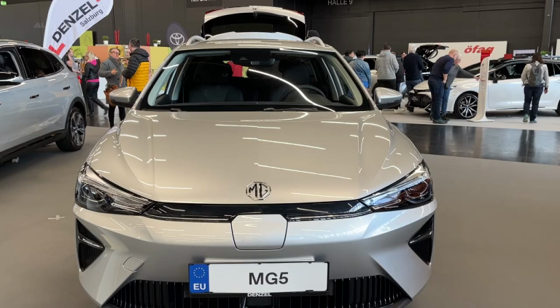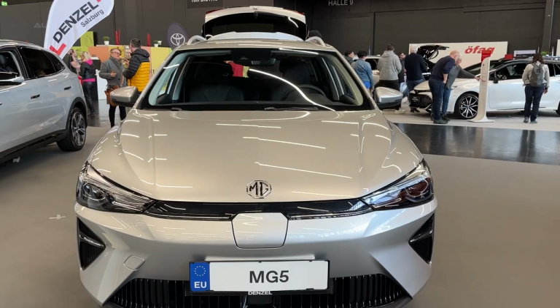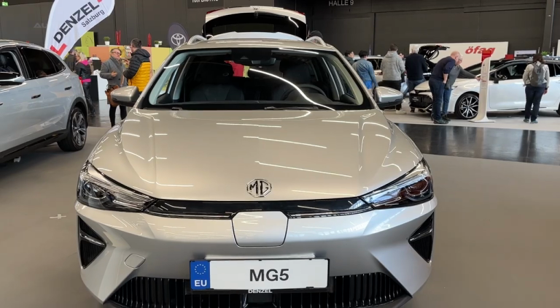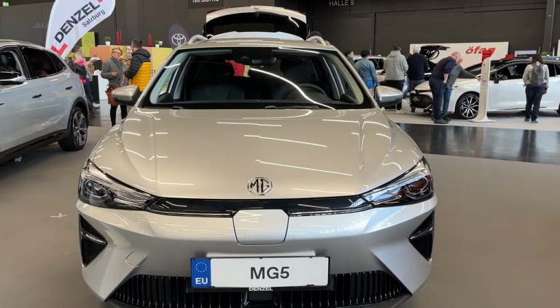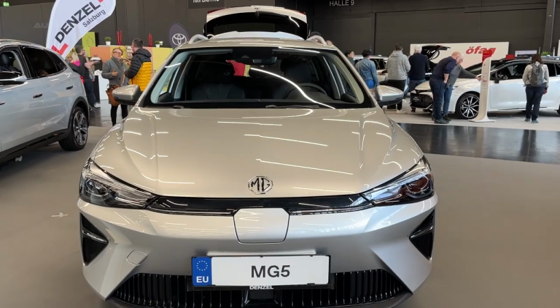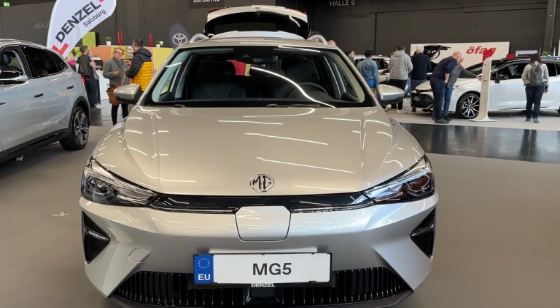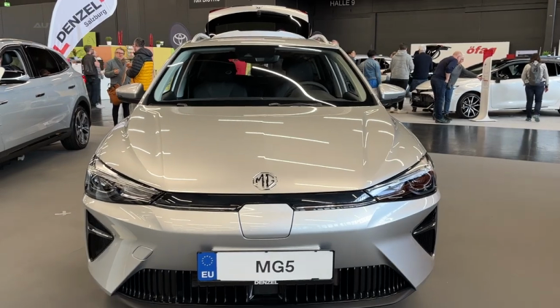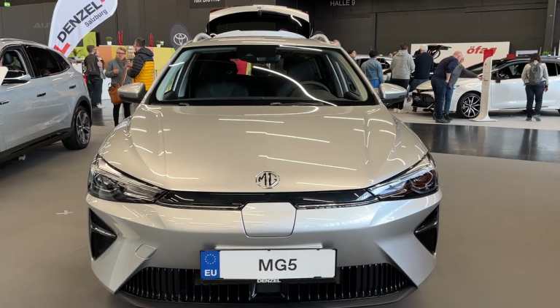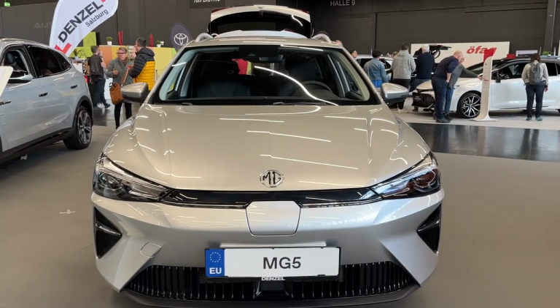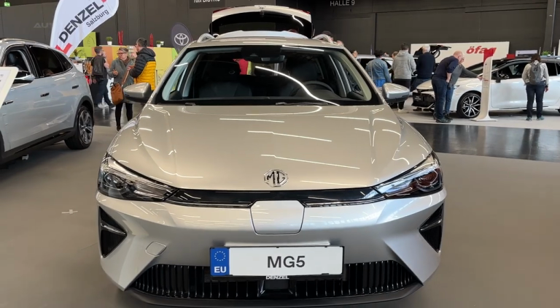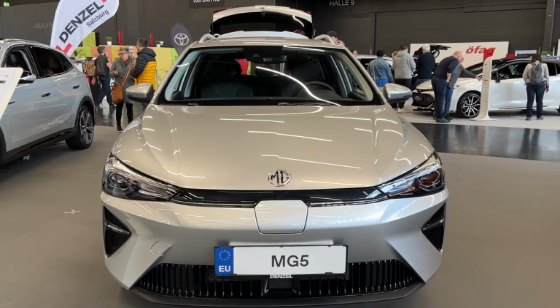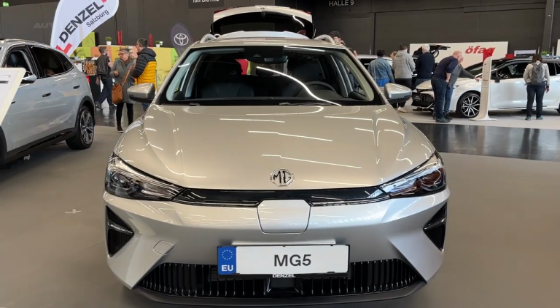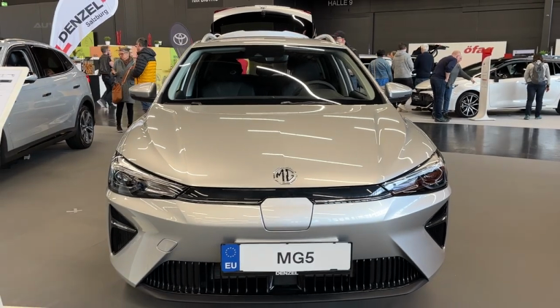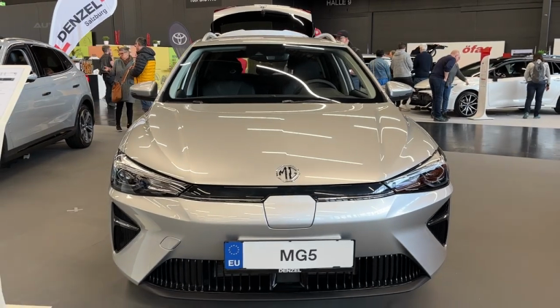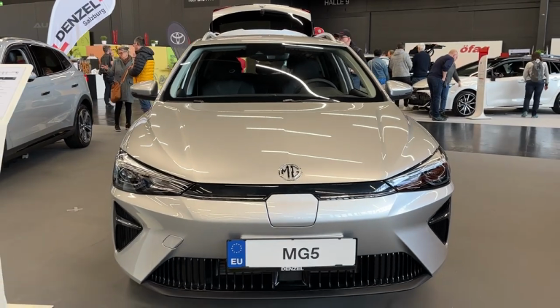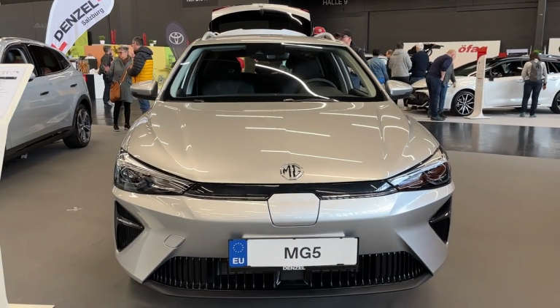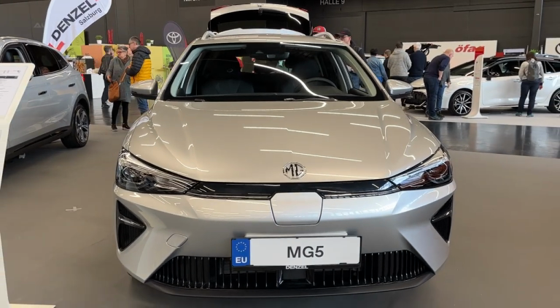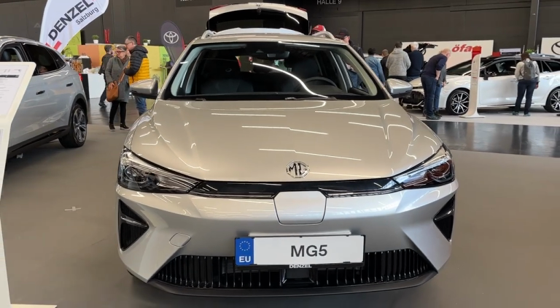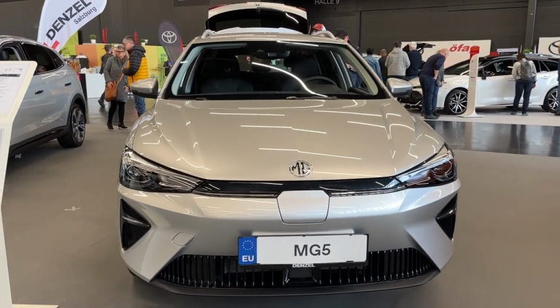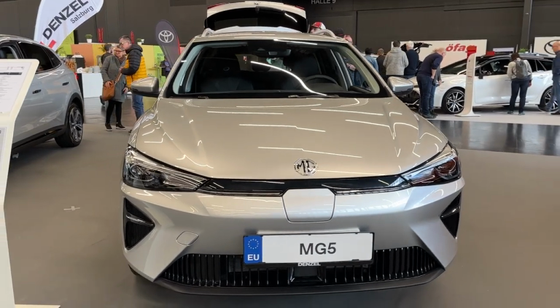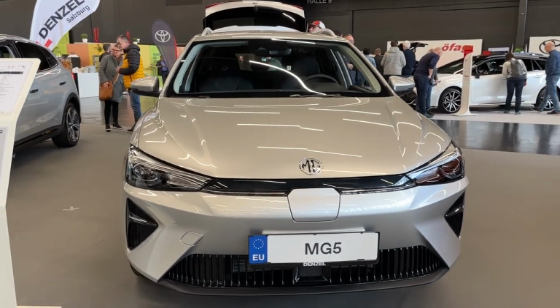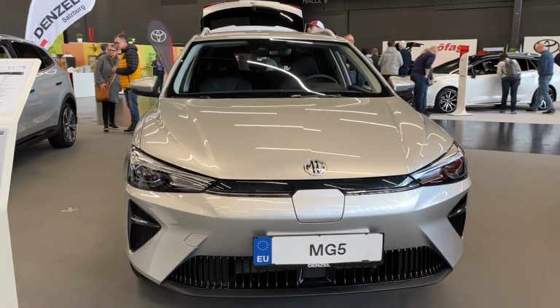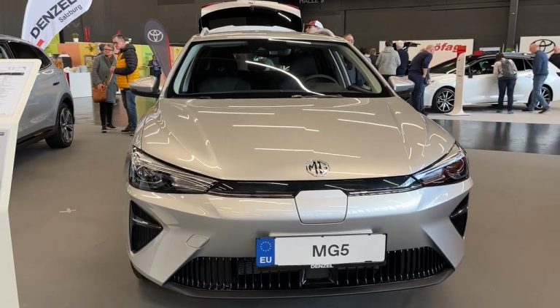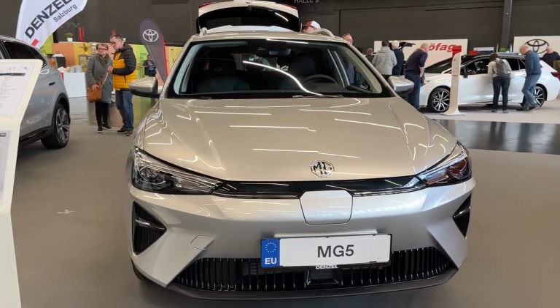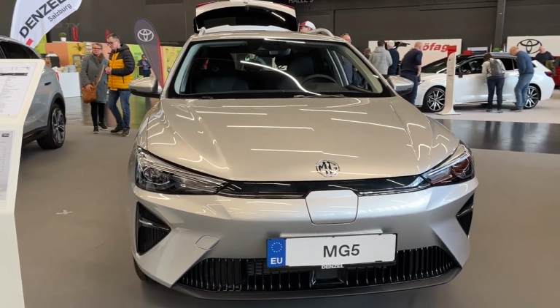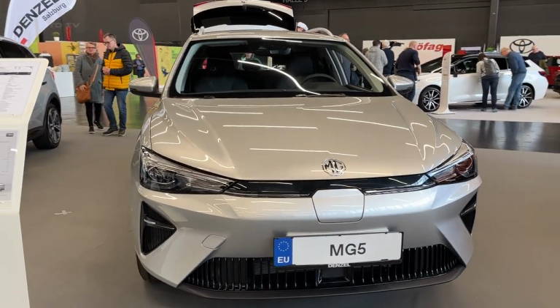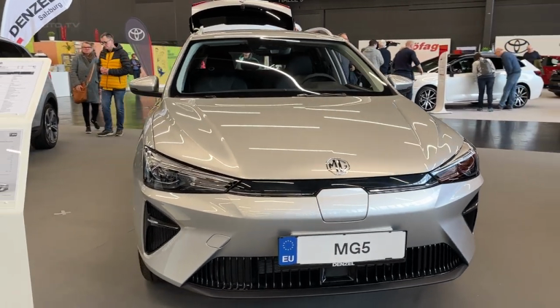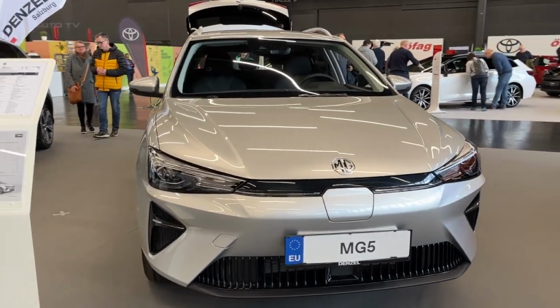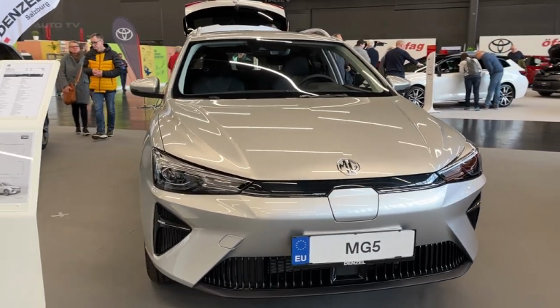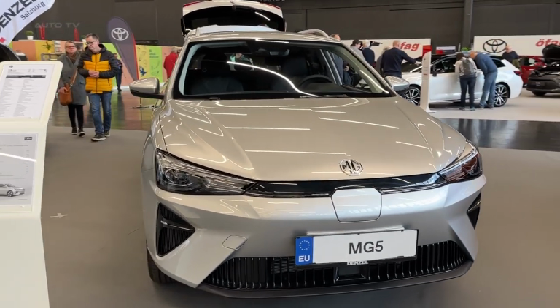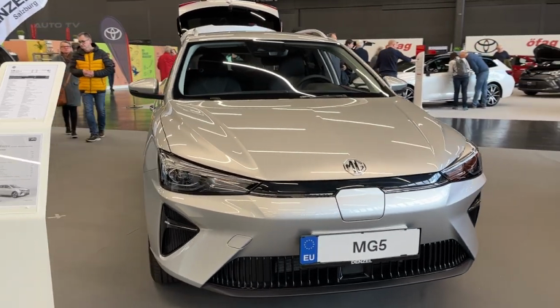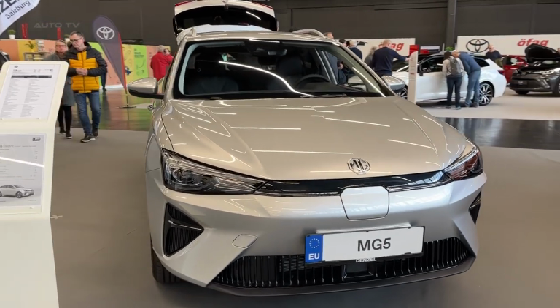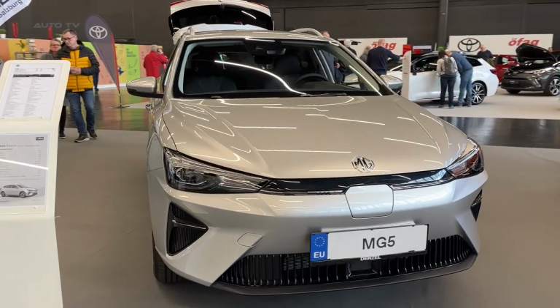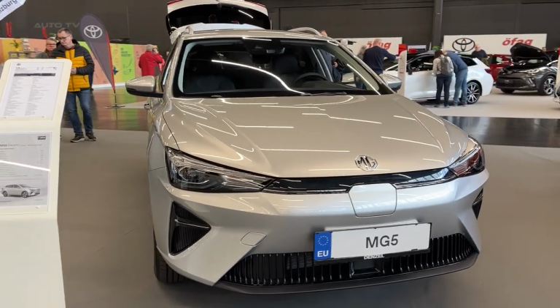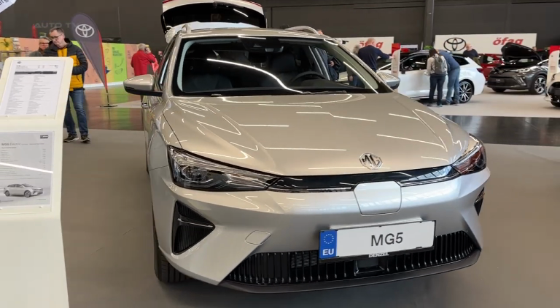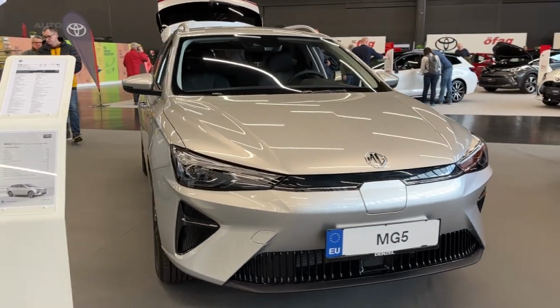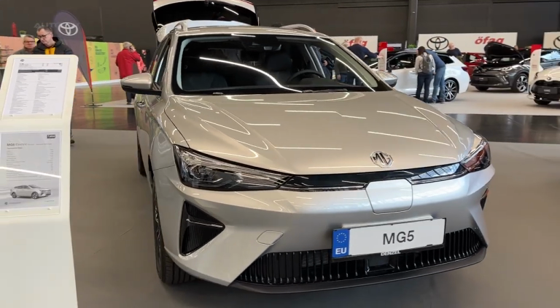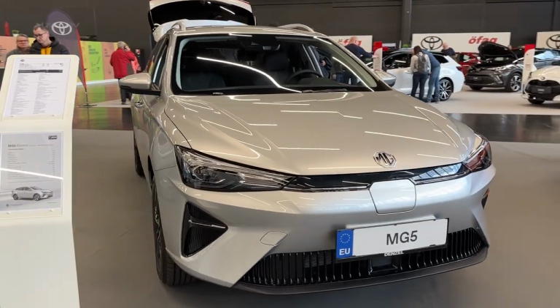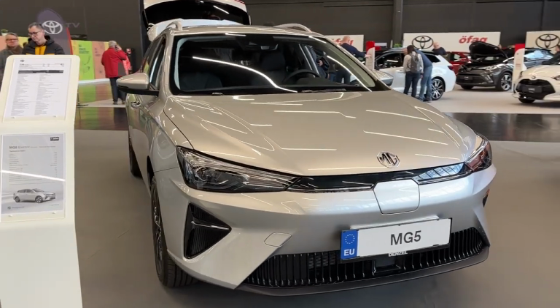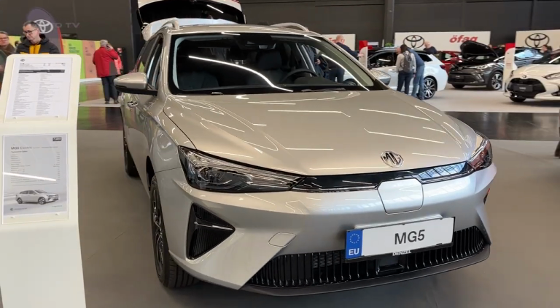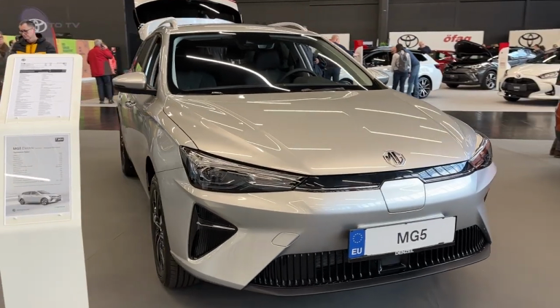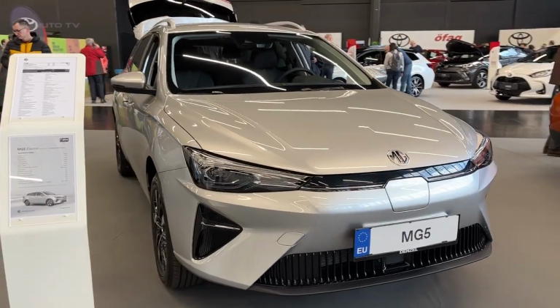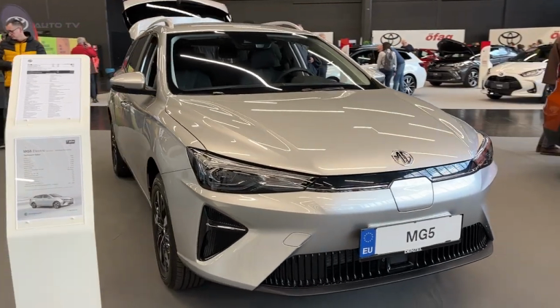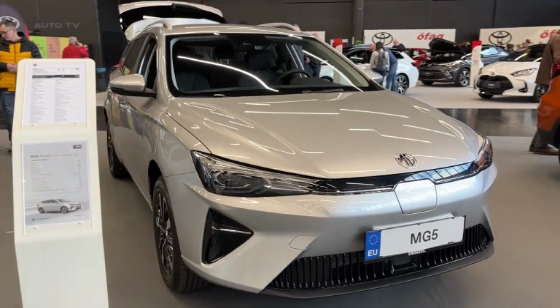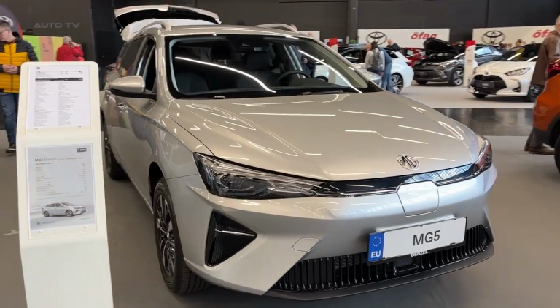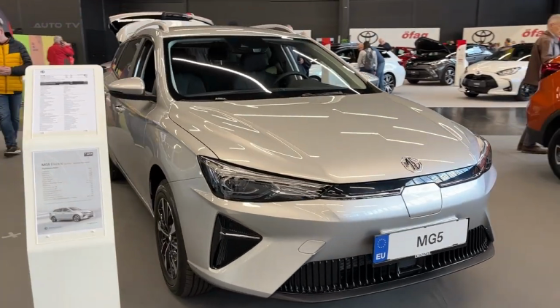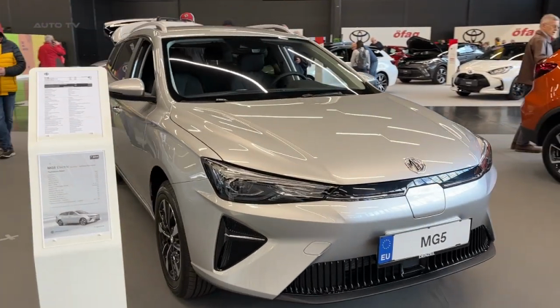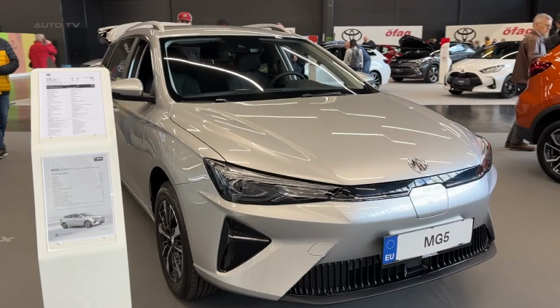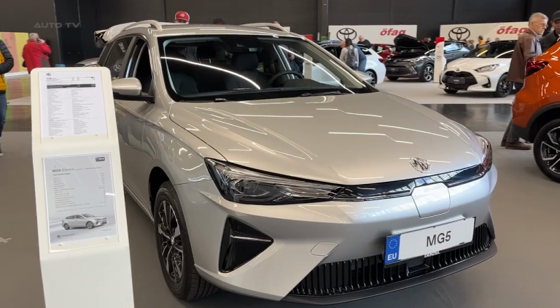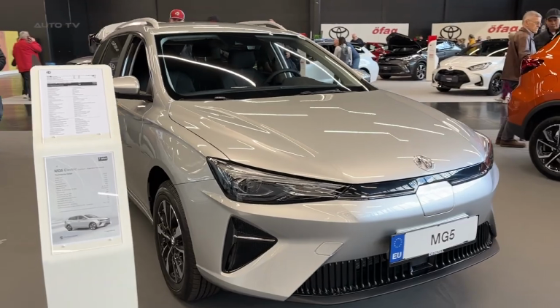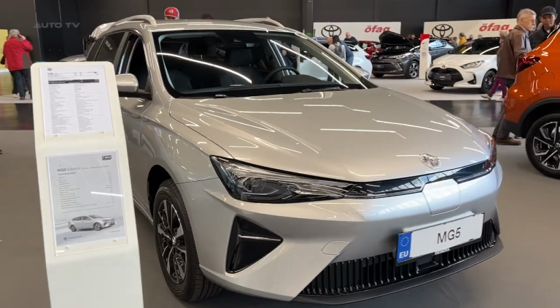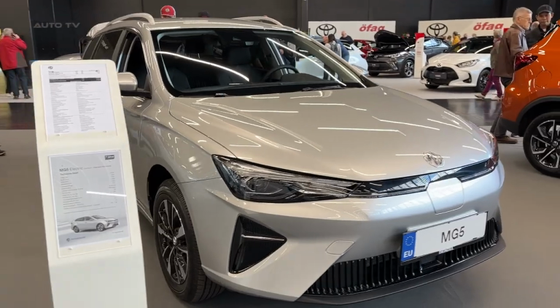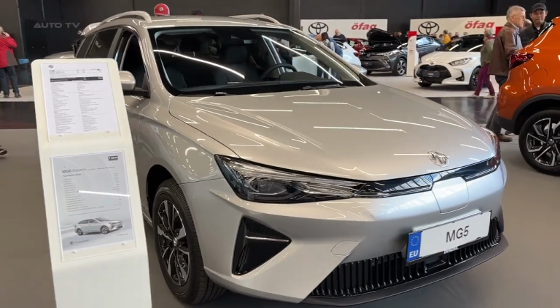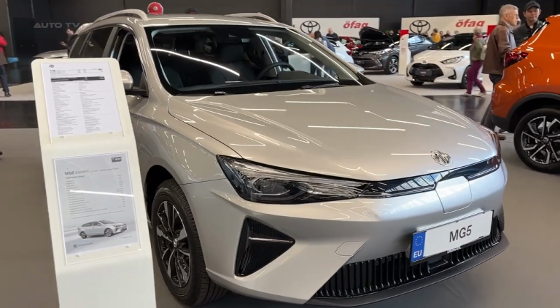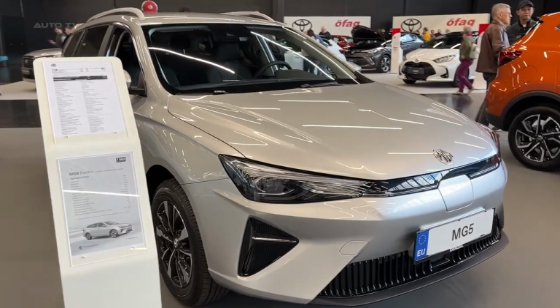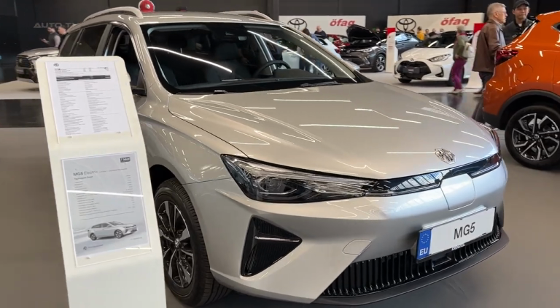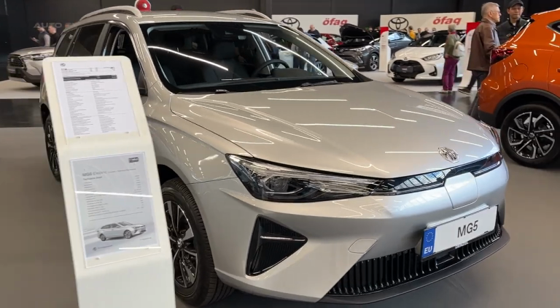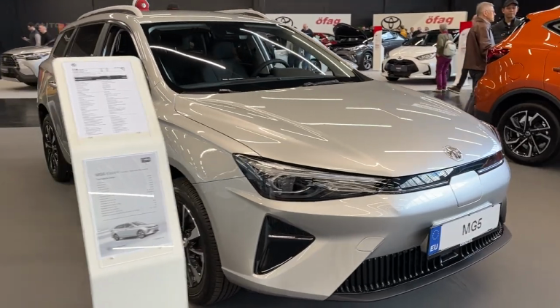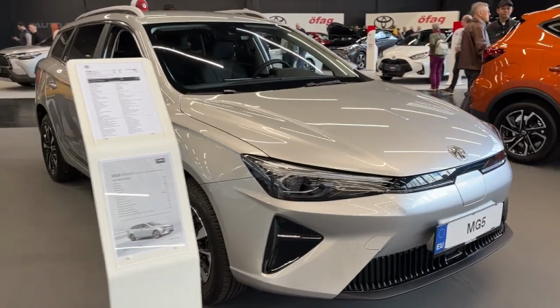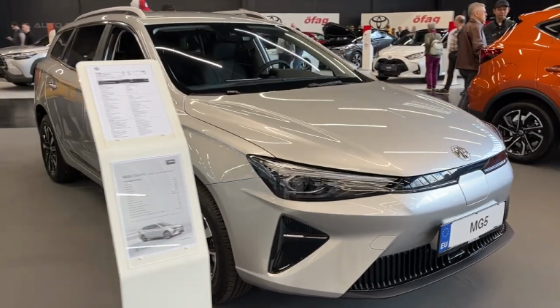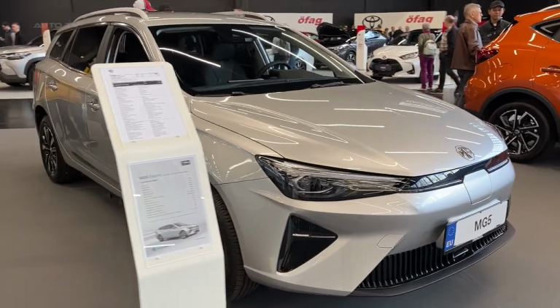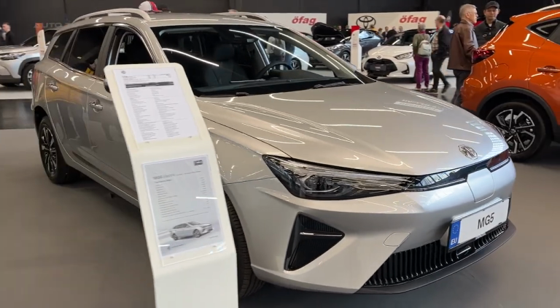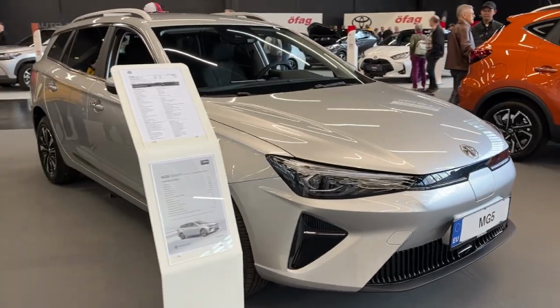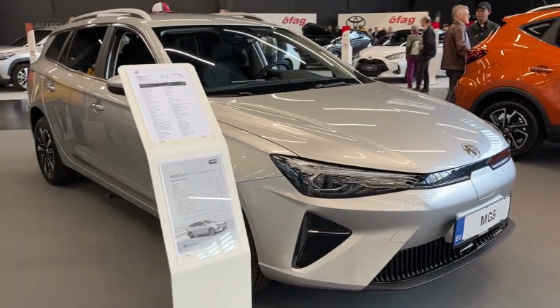The MG5 Electric, one of only three electric estate cars on the market, has seen a significant revamp for 2023.